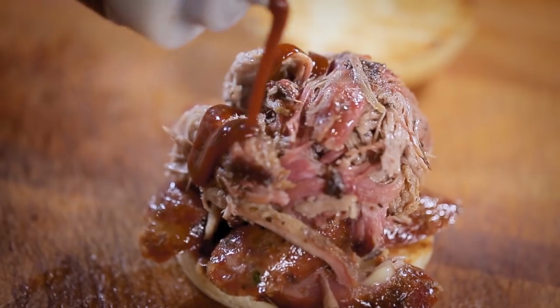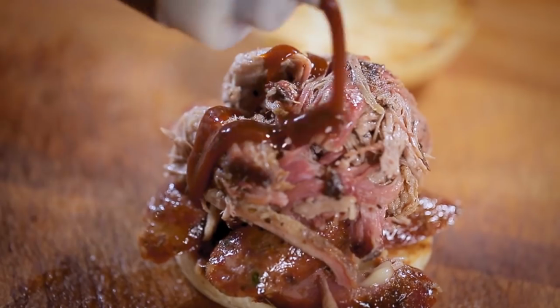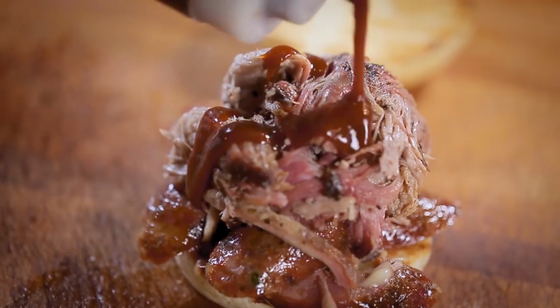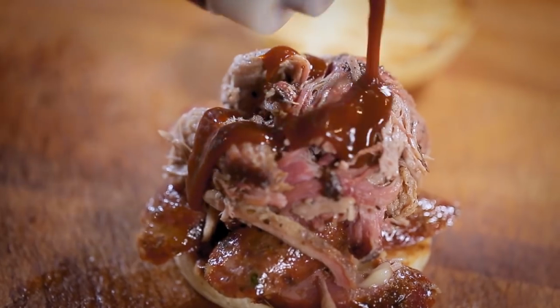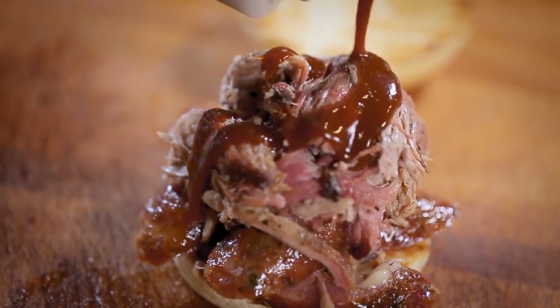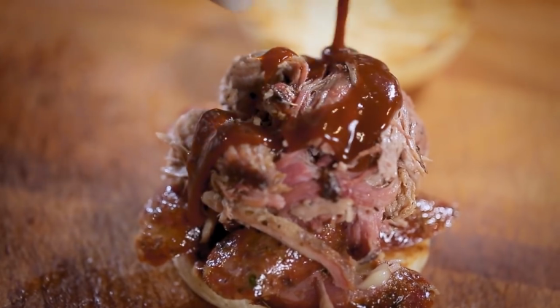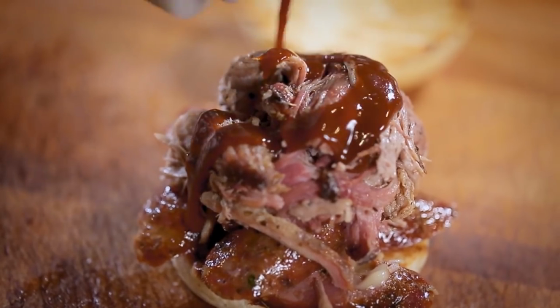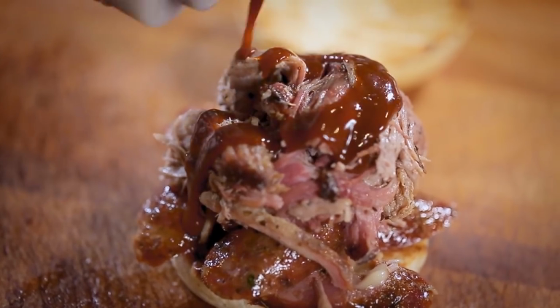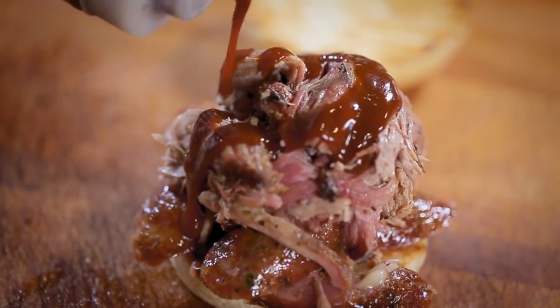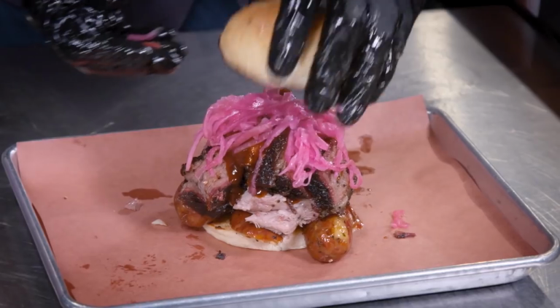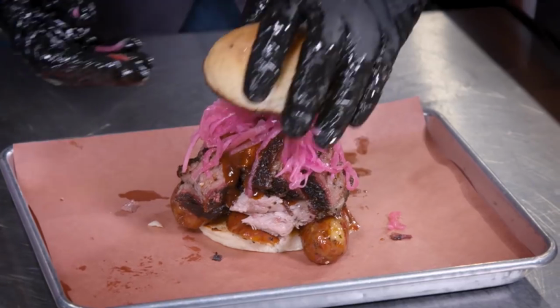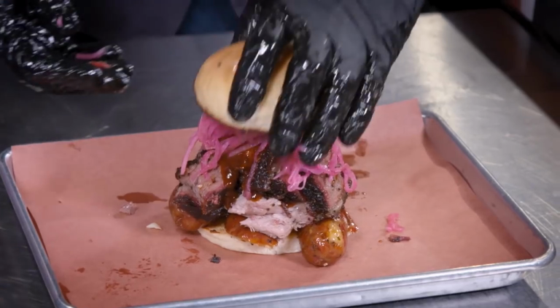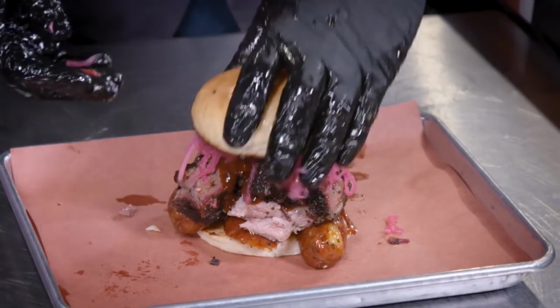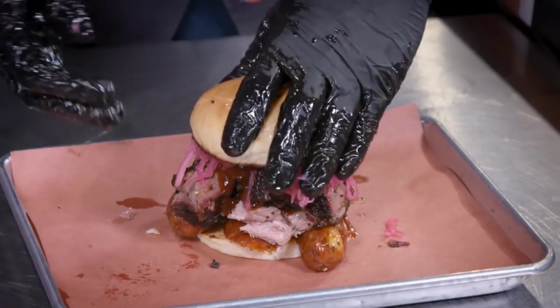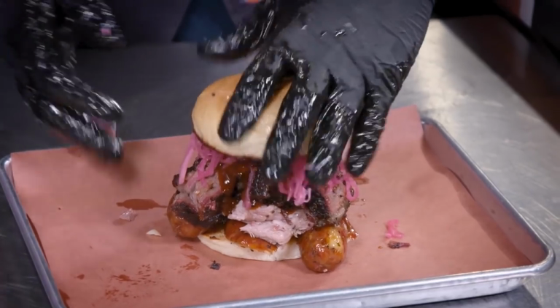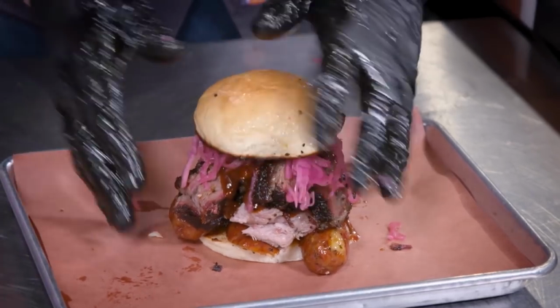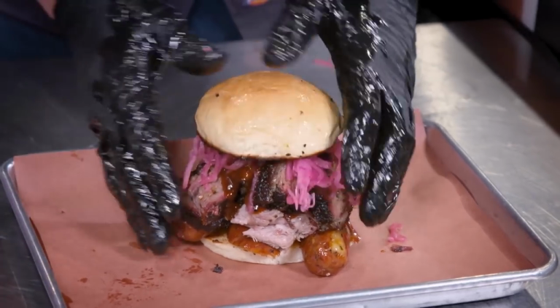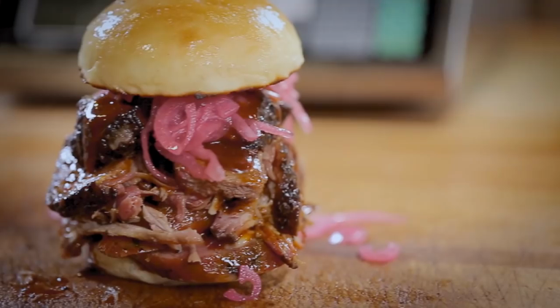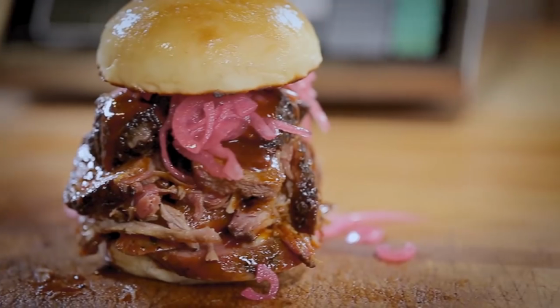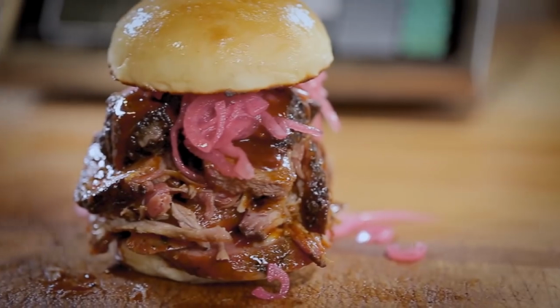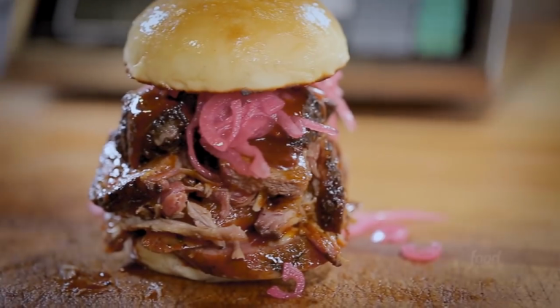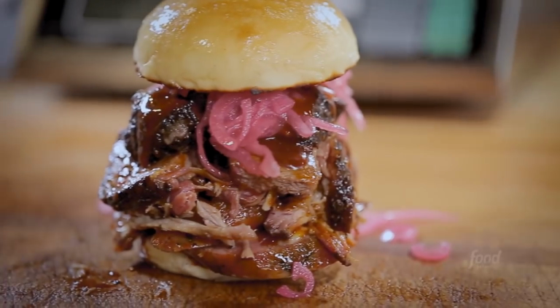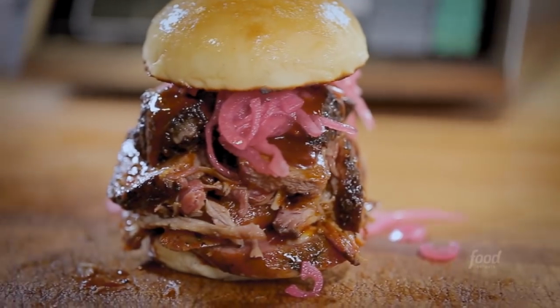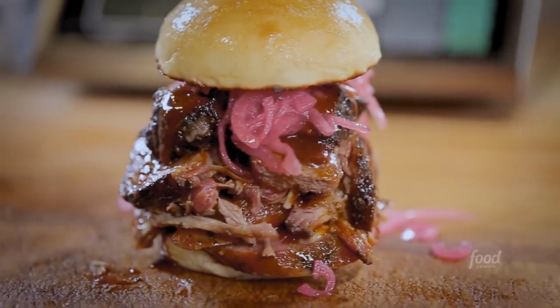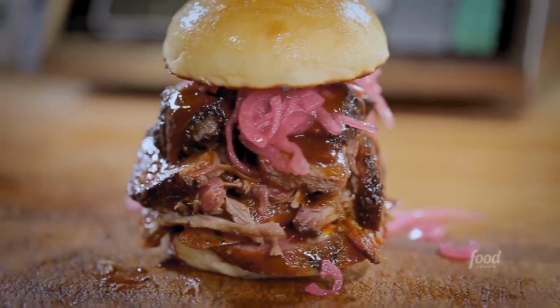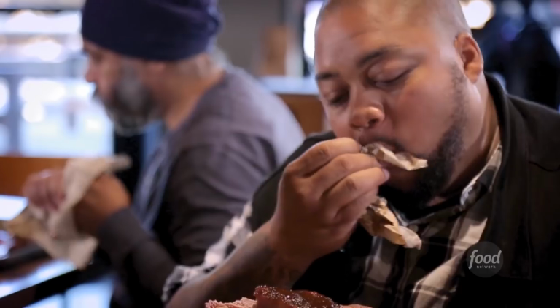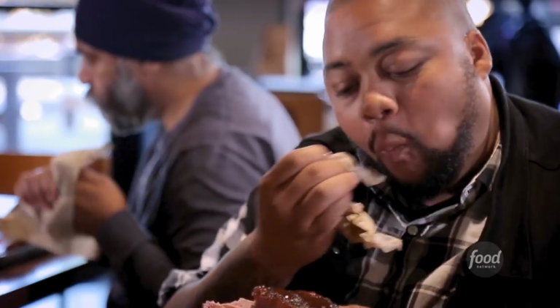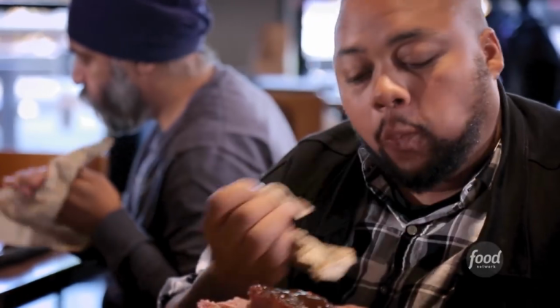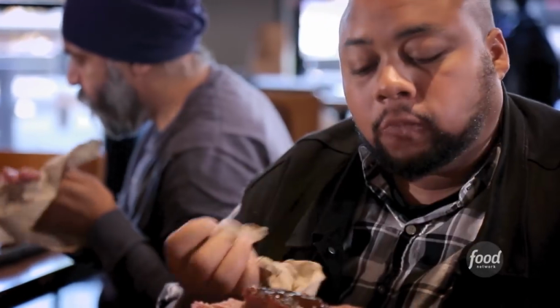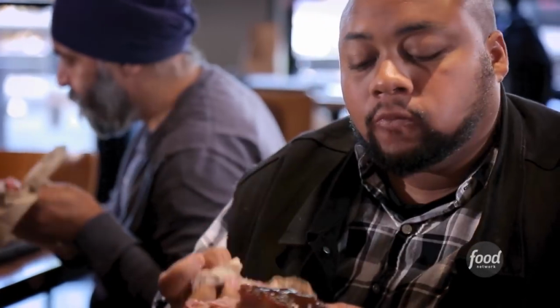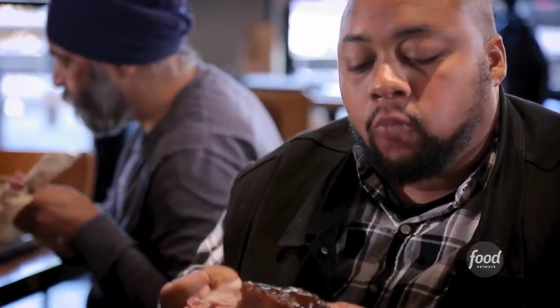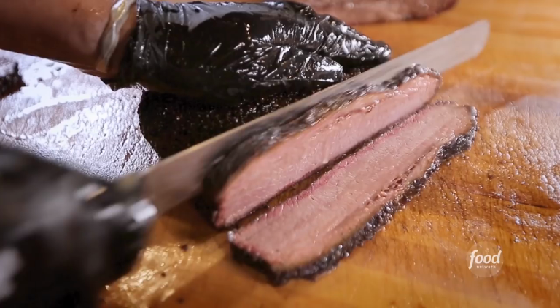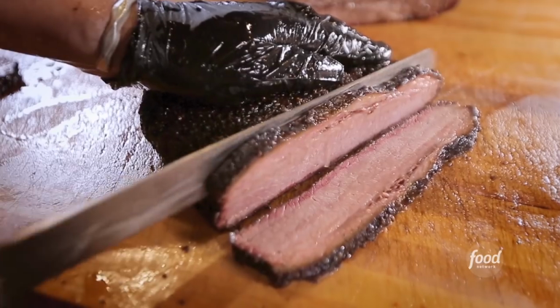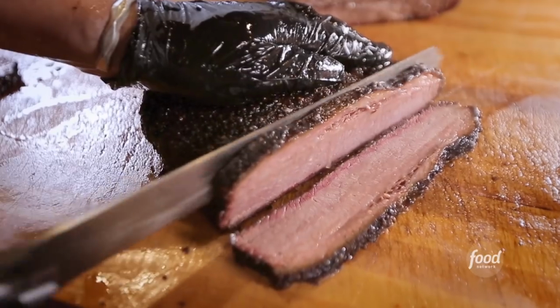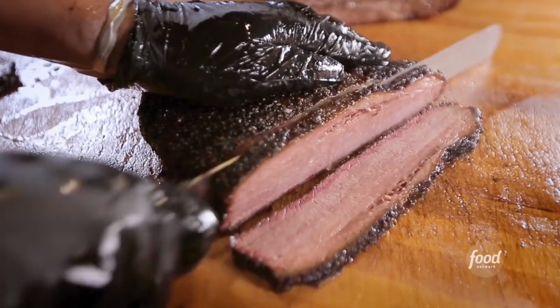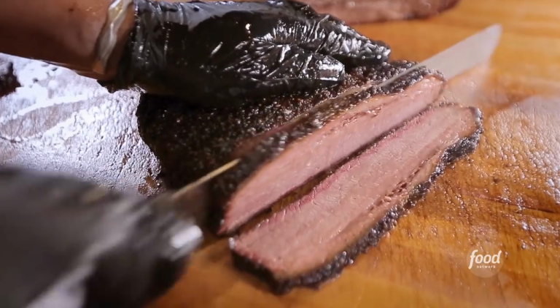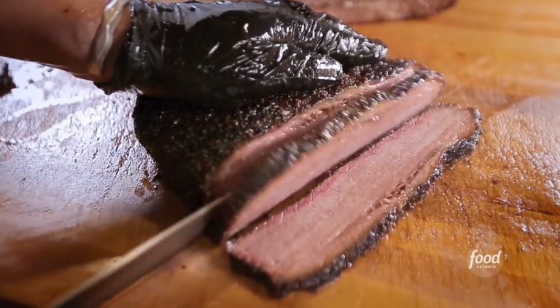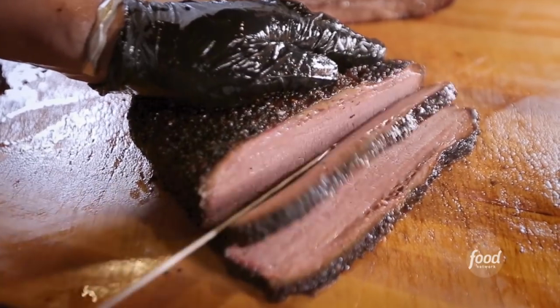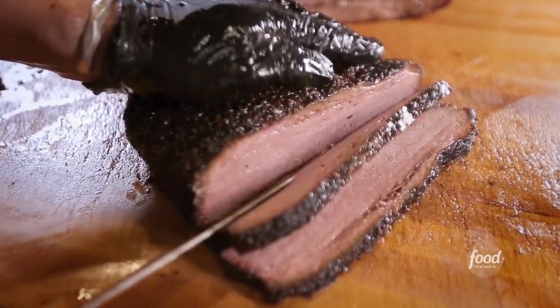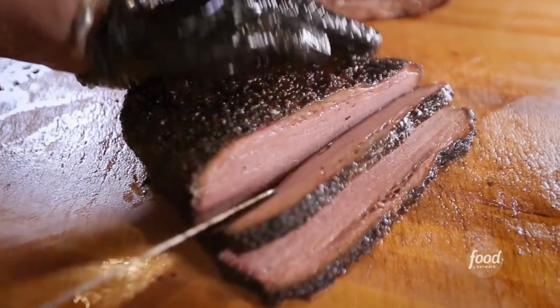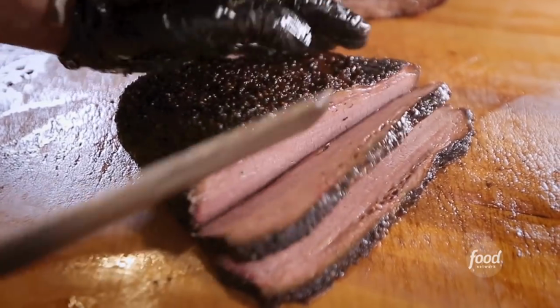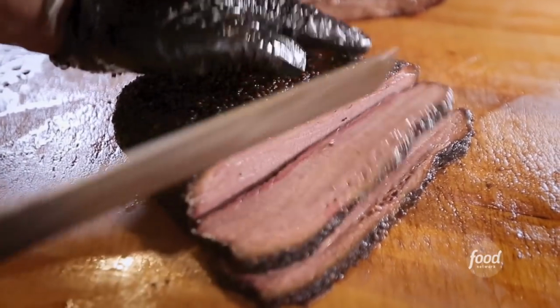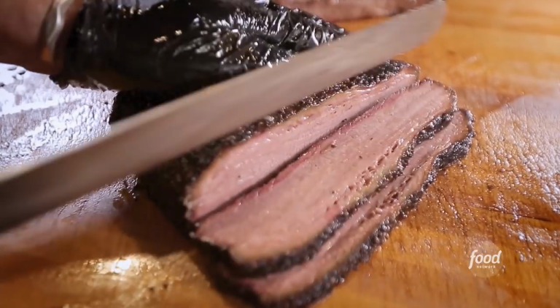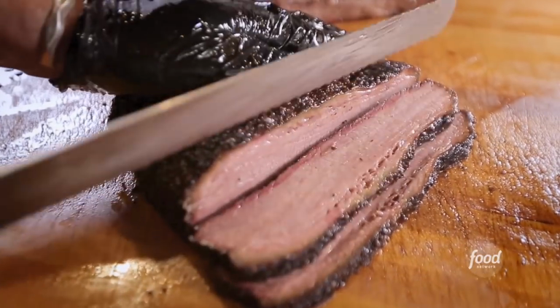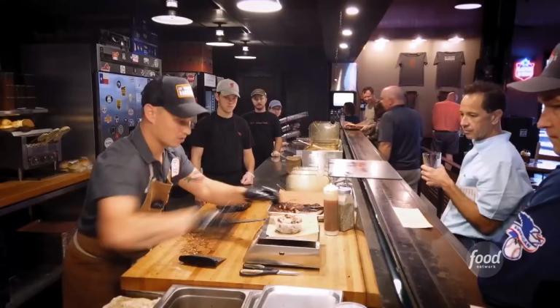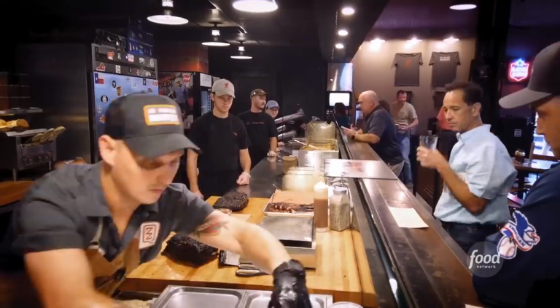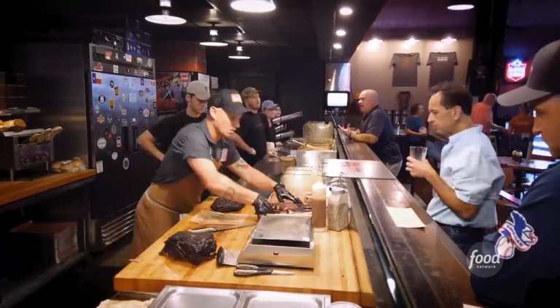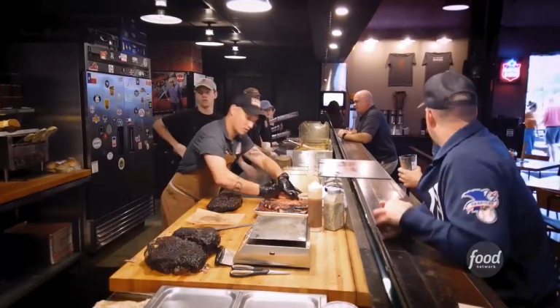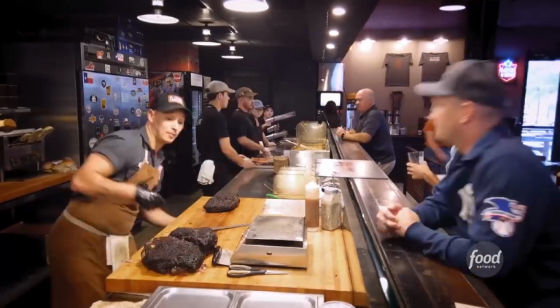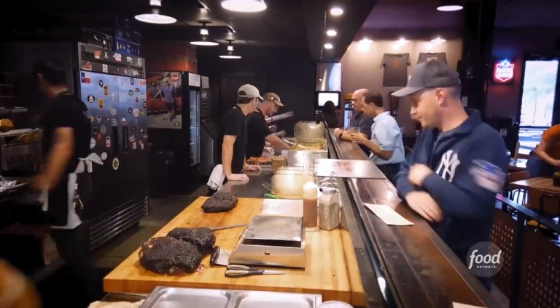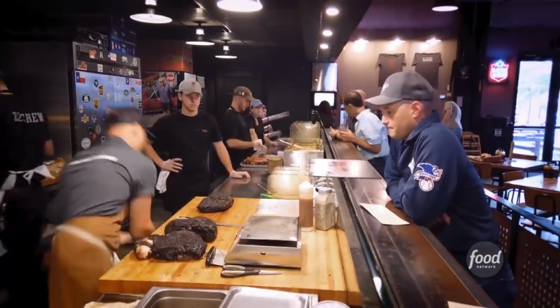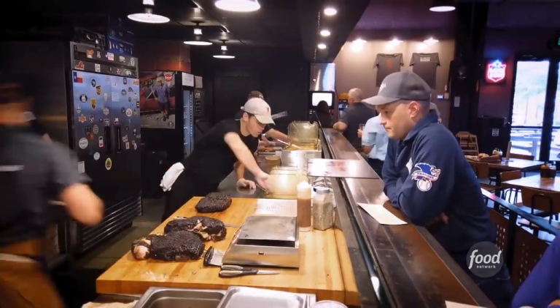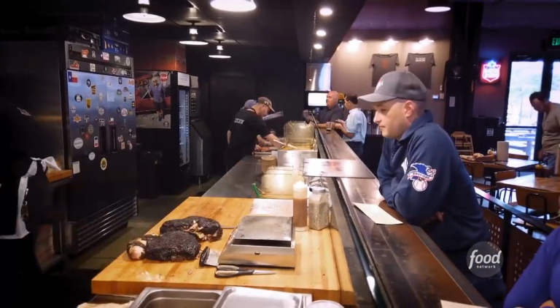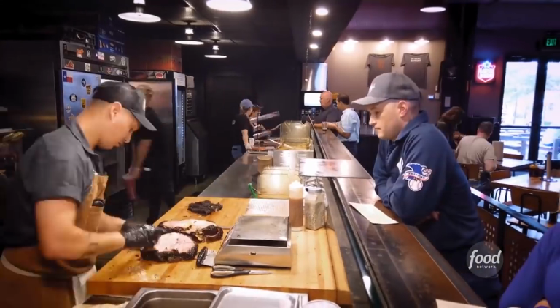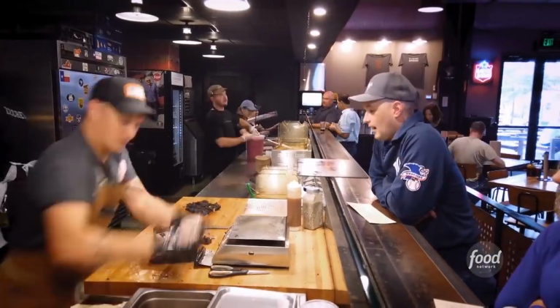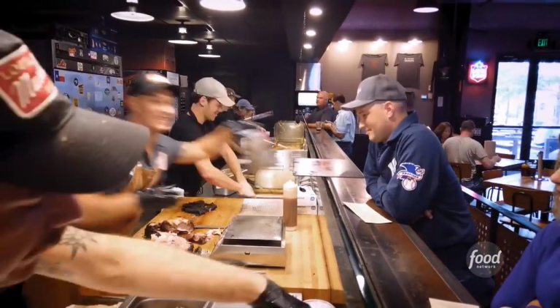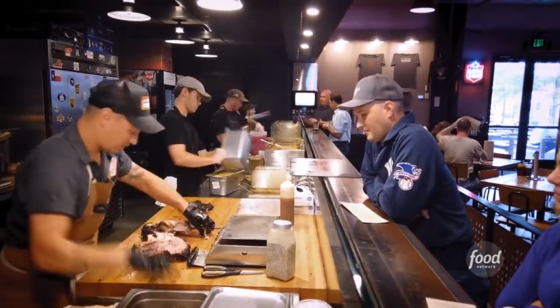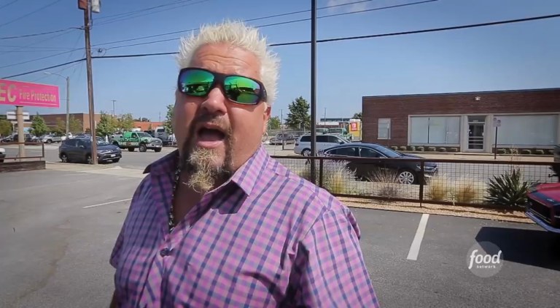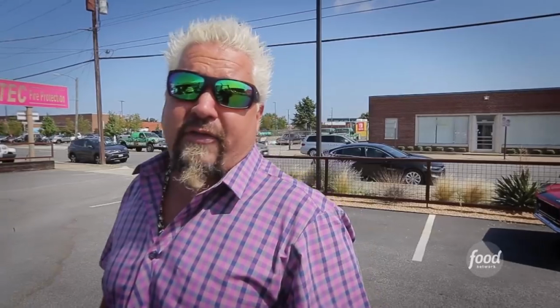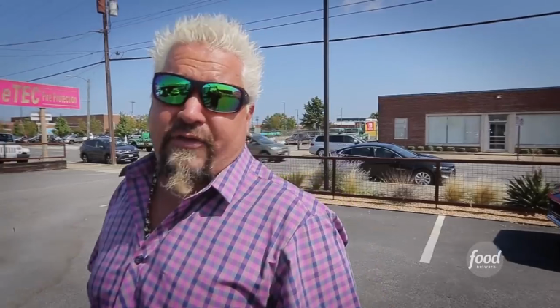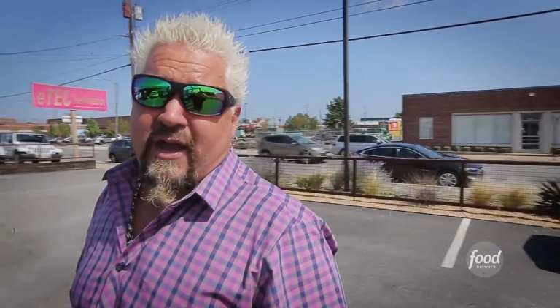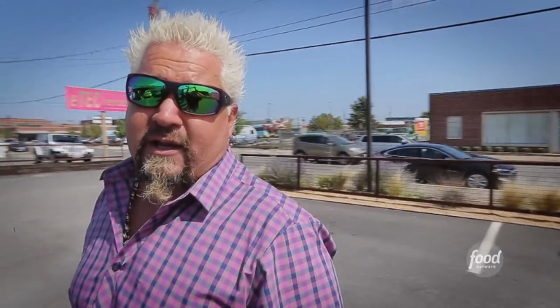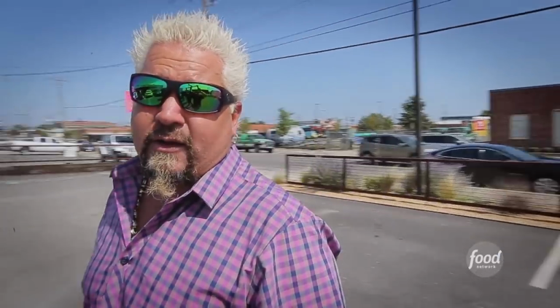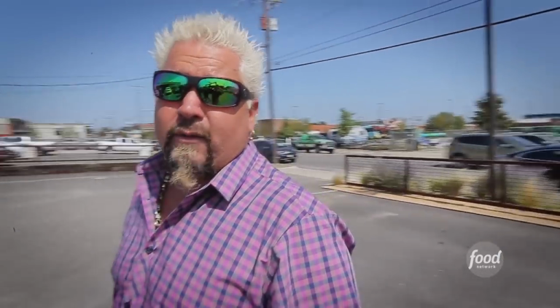You see, I have a responsibility to bring you some of the best barbecue you've ever seen on Triple D. And after this spot, you'll say, I thank you.